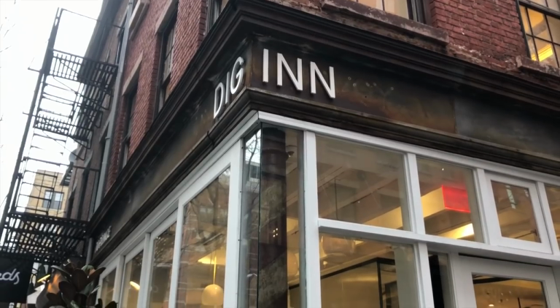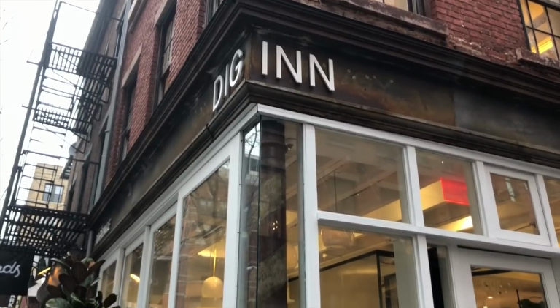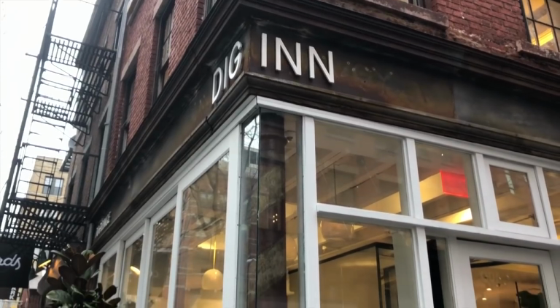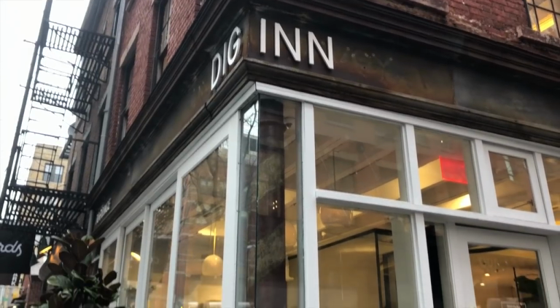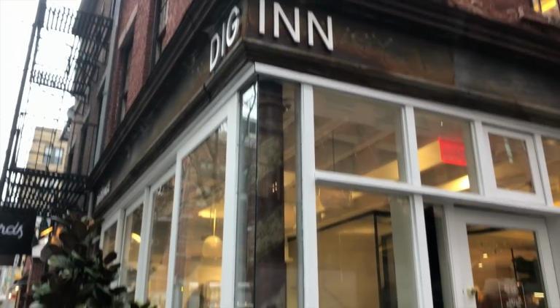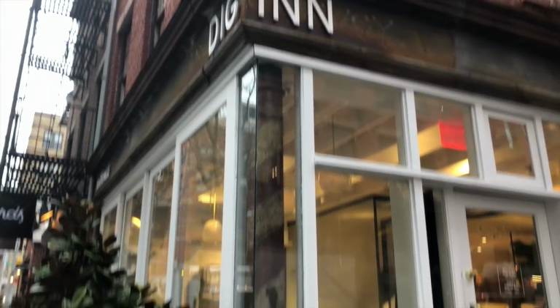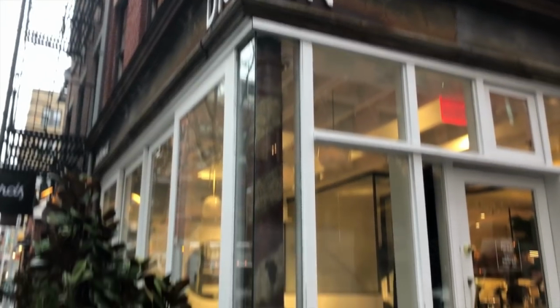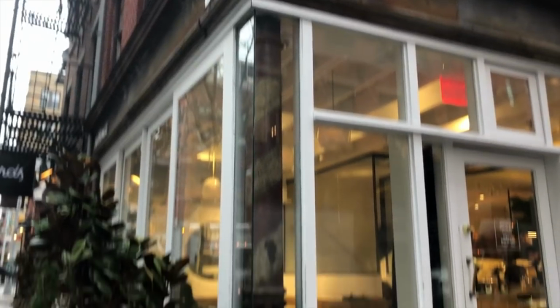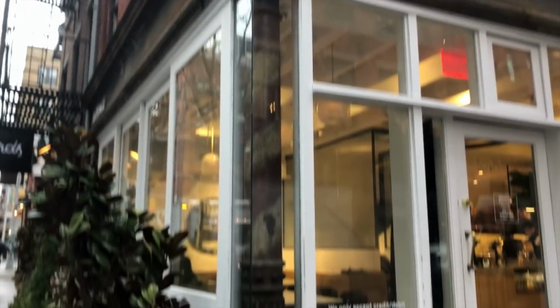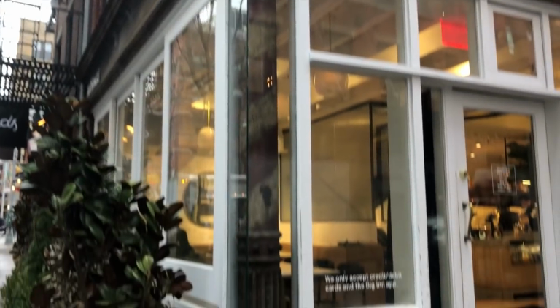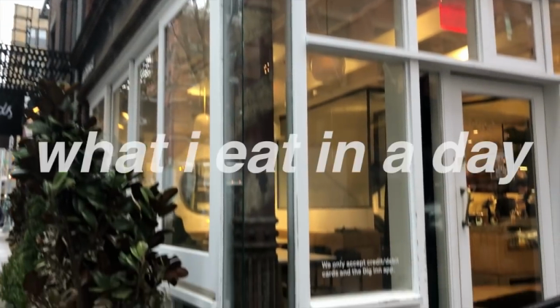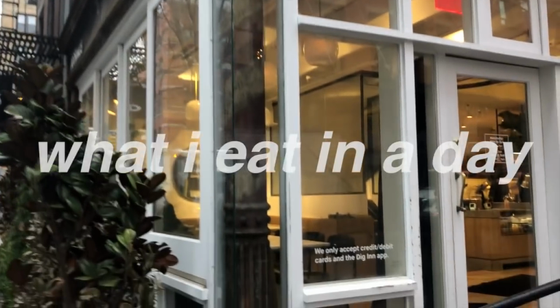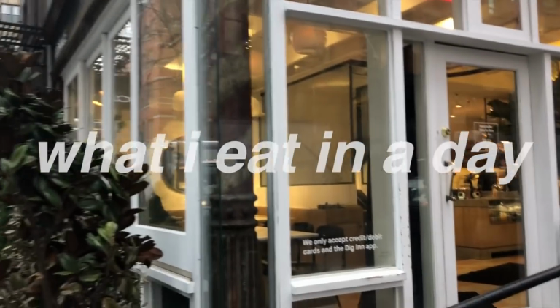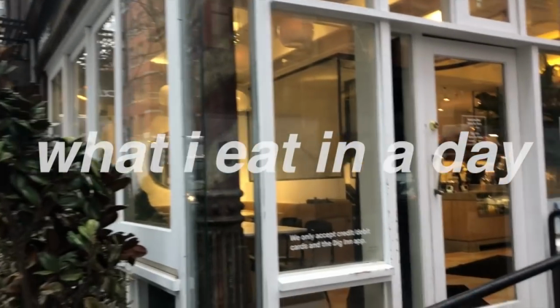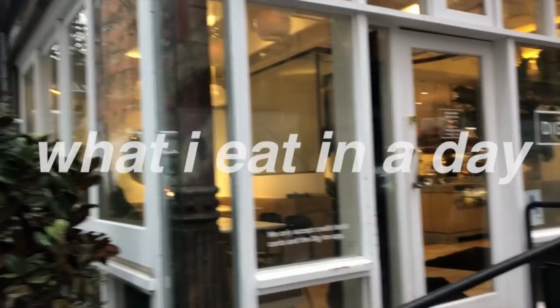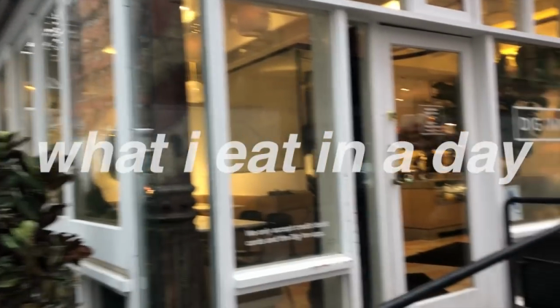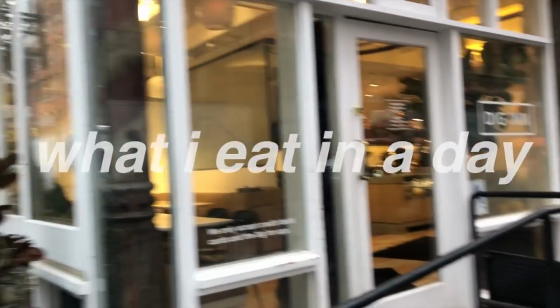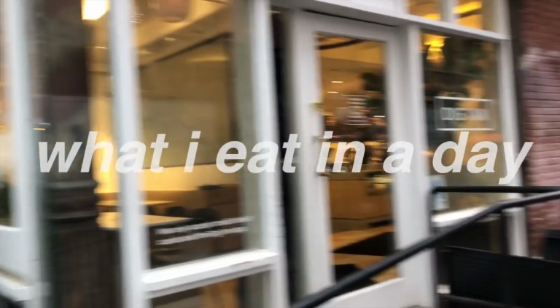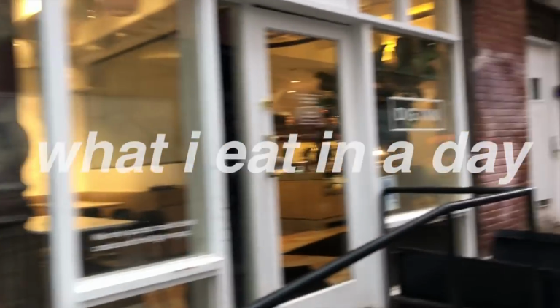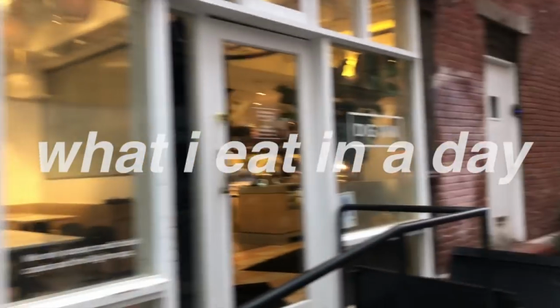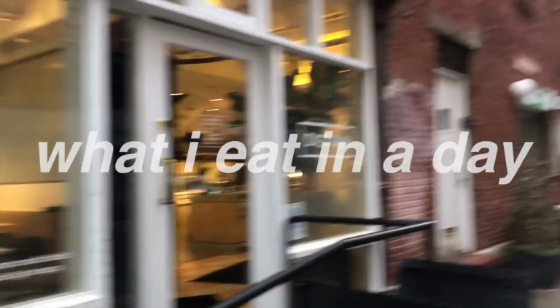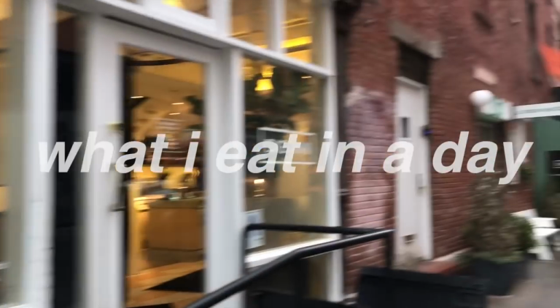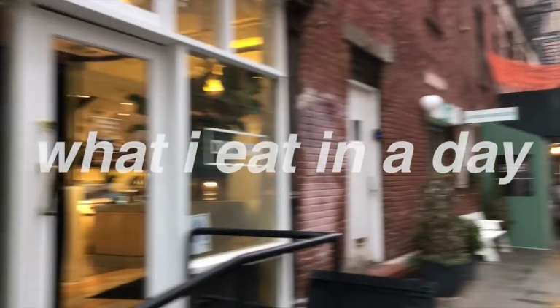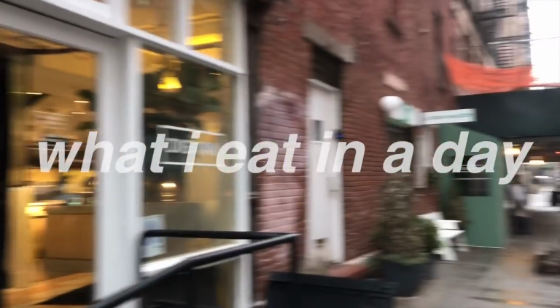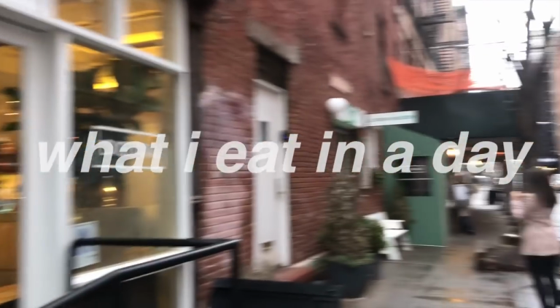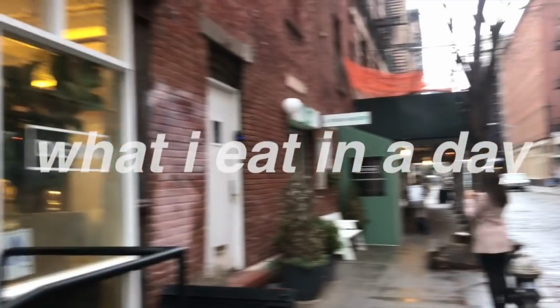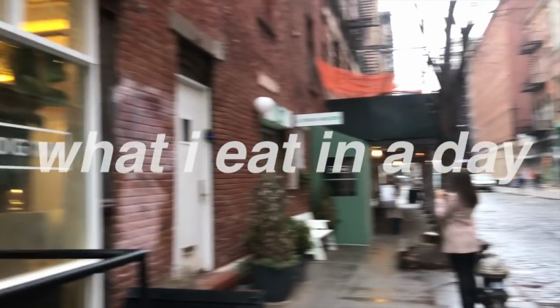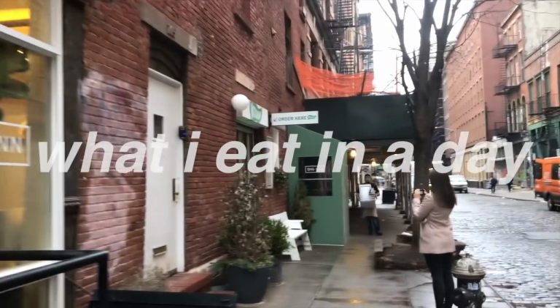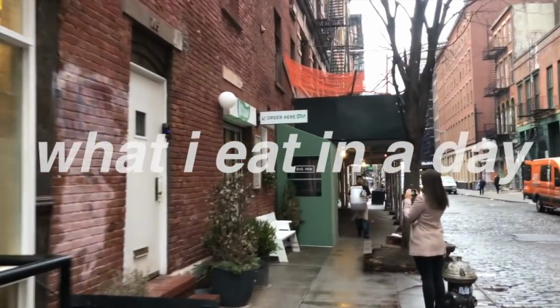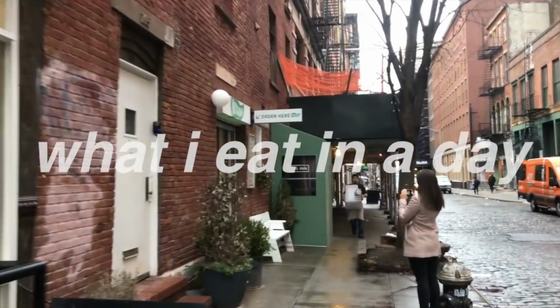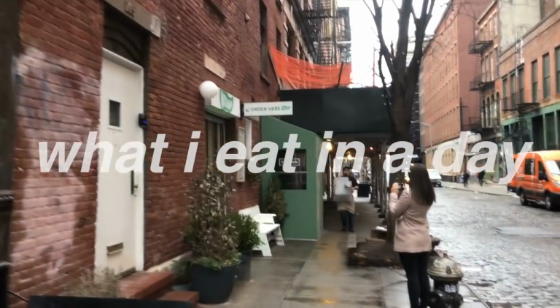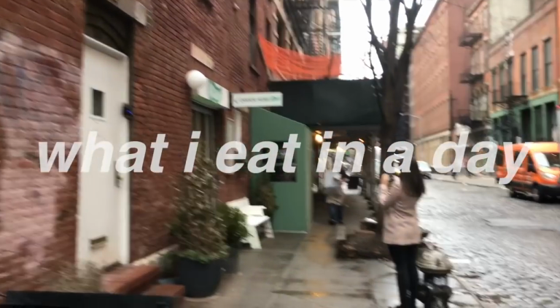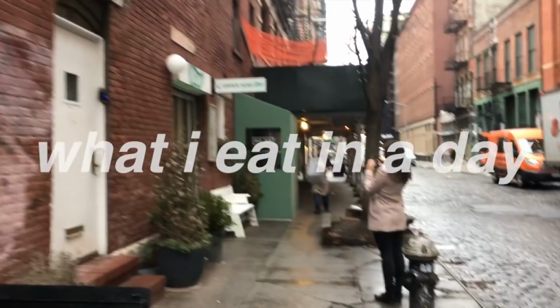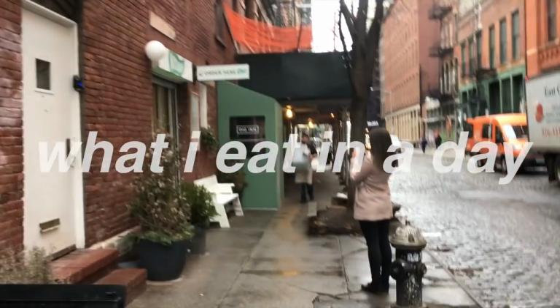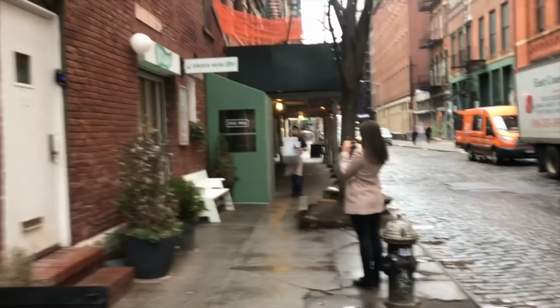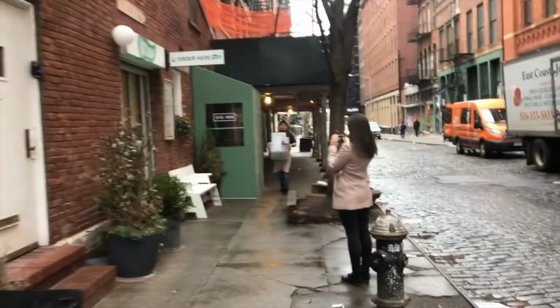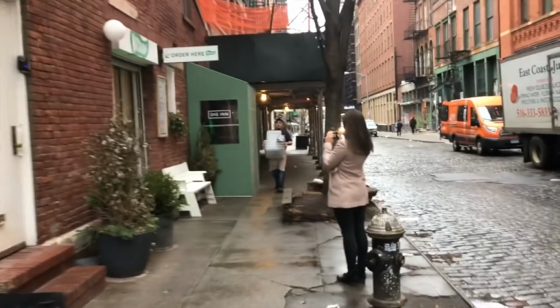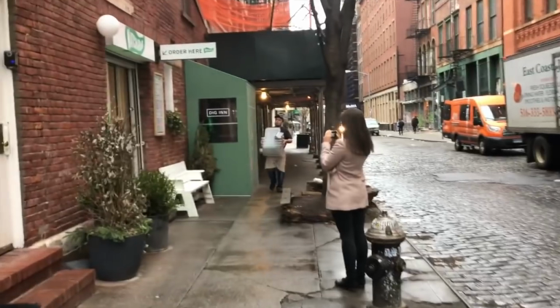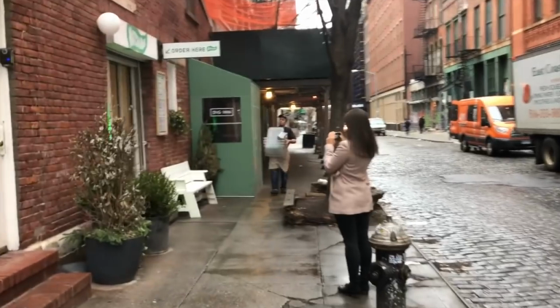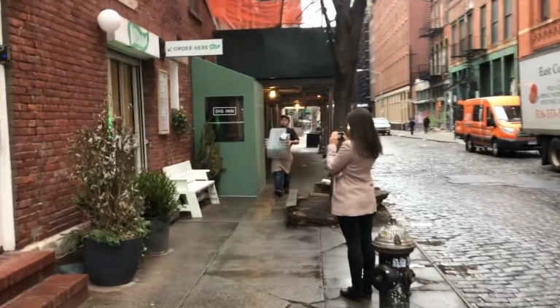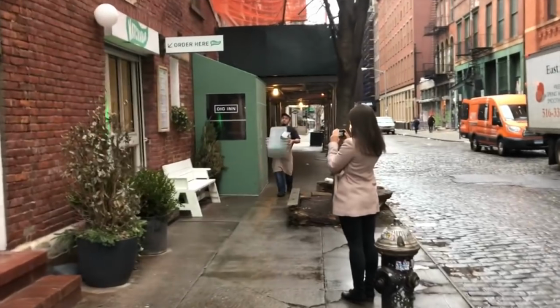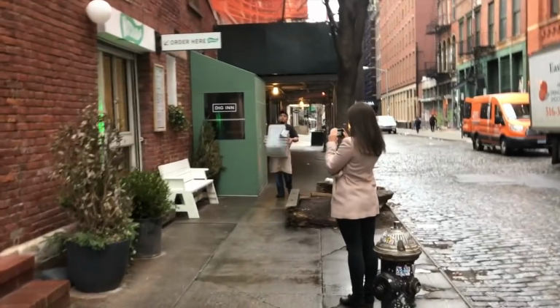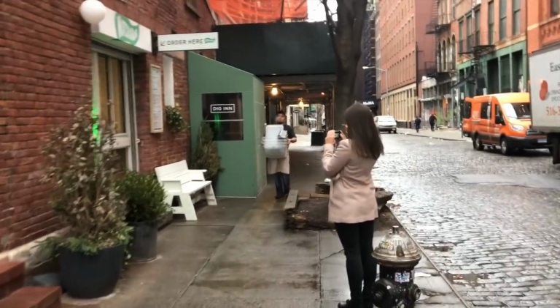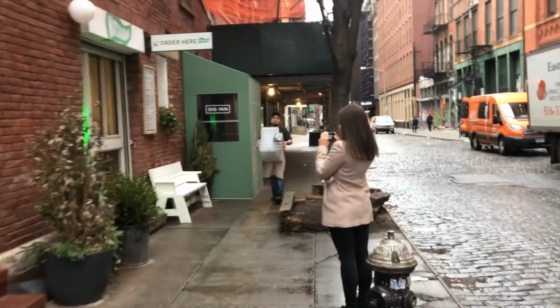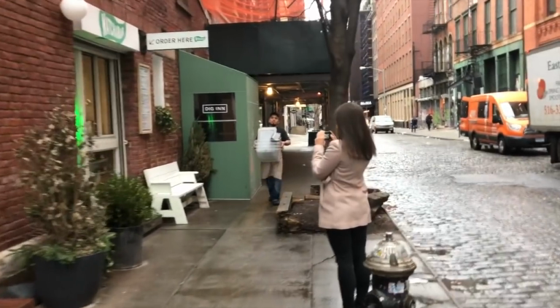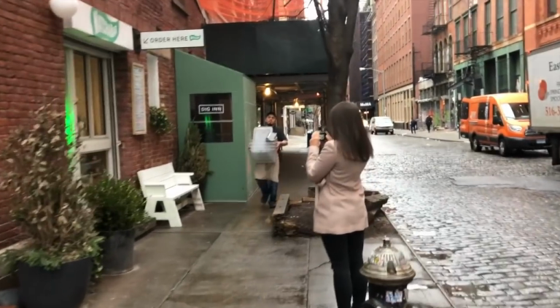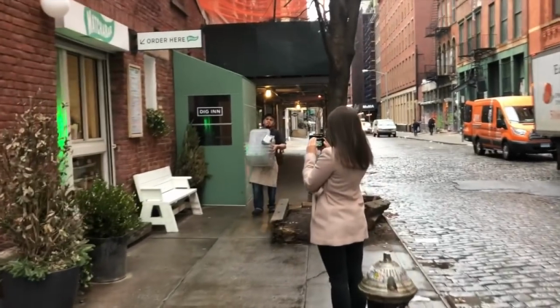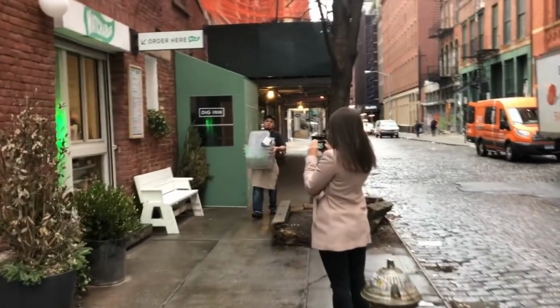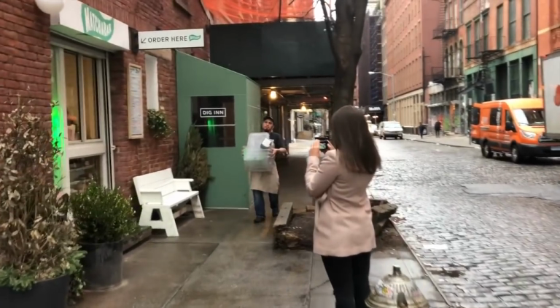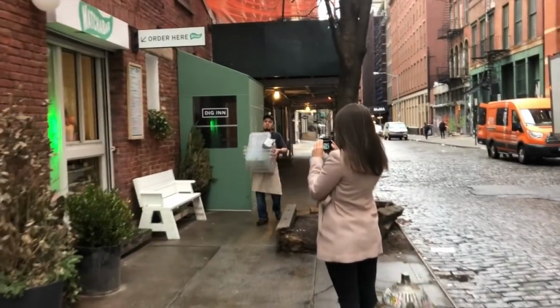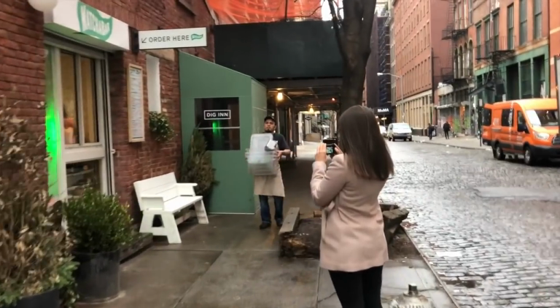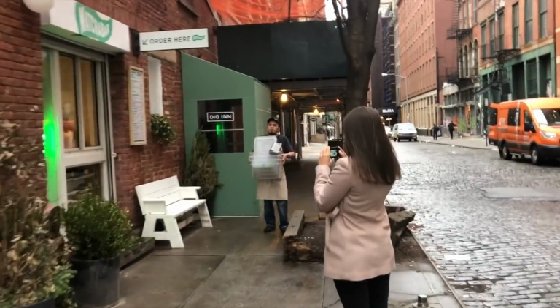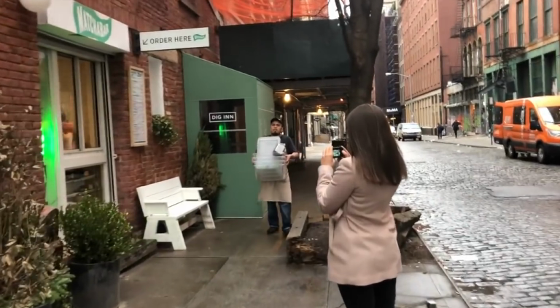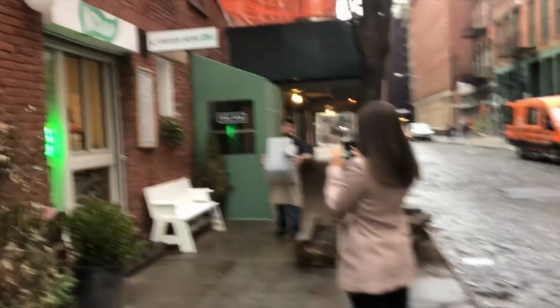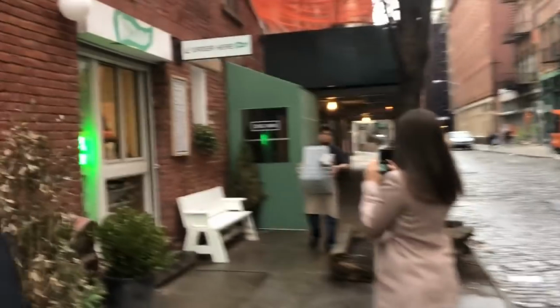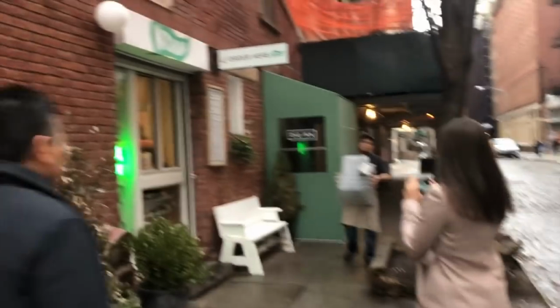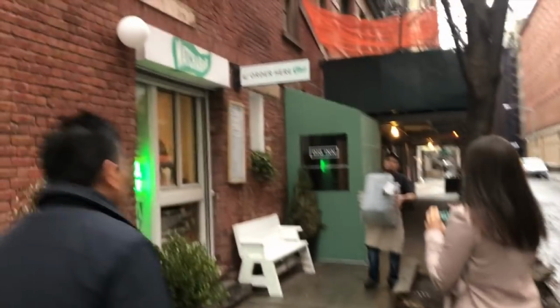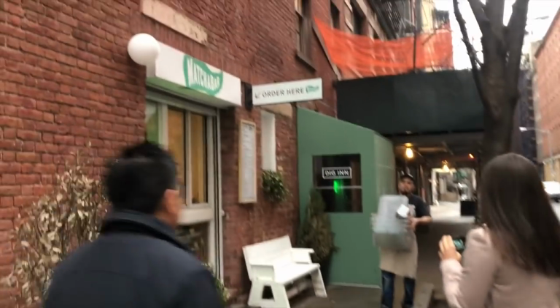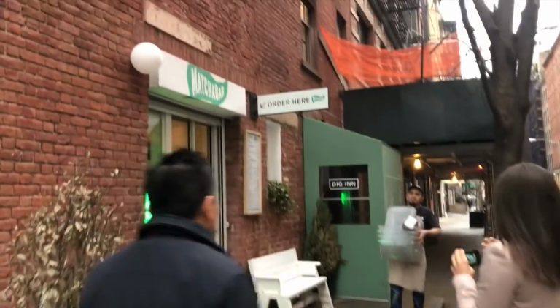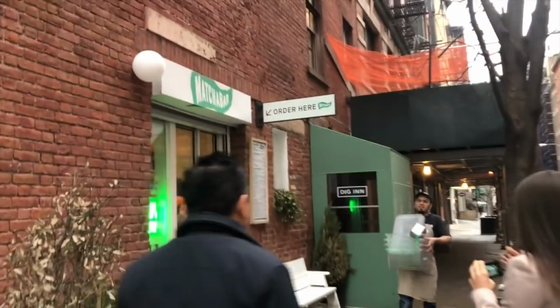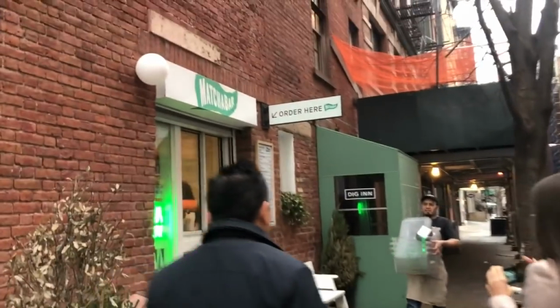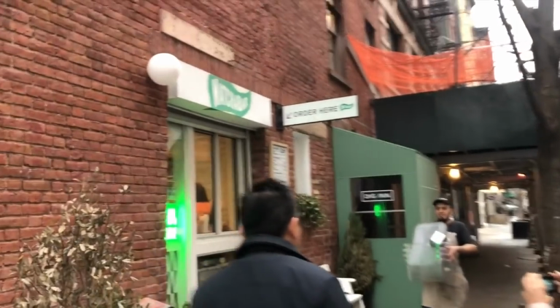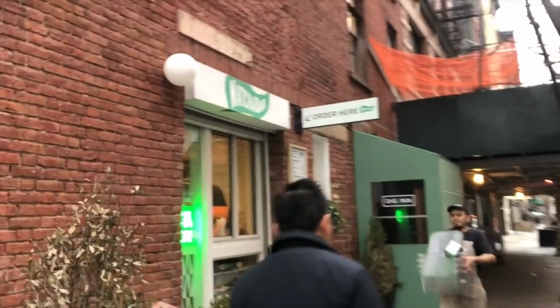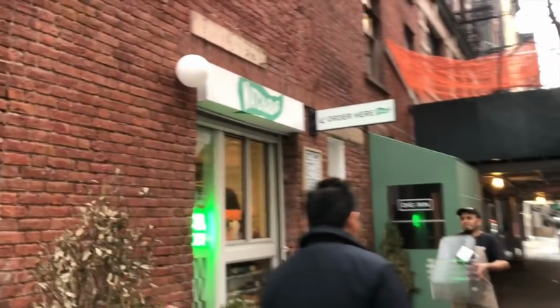Hi friends! It's been a while since I filmed a video, and even longer since I filmed a what I eat in a day video, so I thought I would show you what I ate on this particular day.